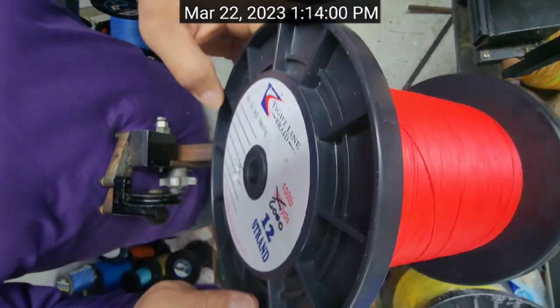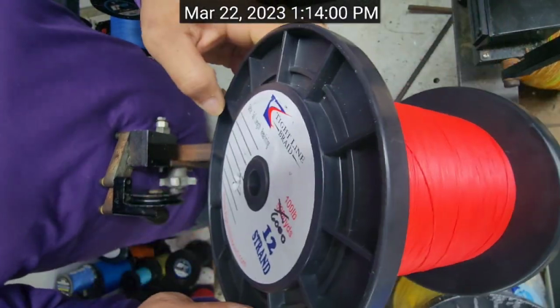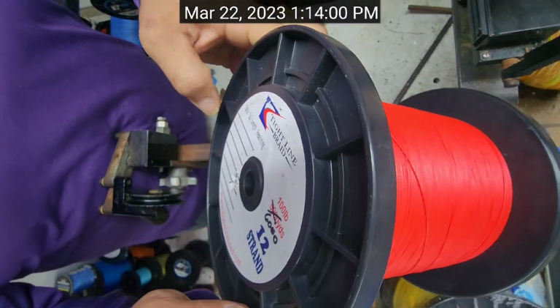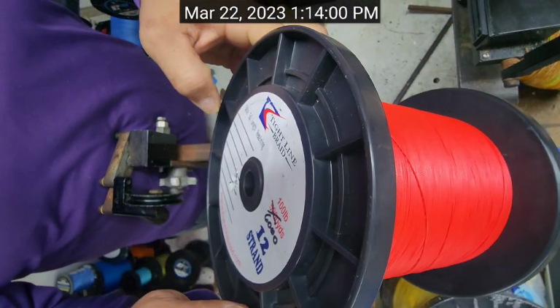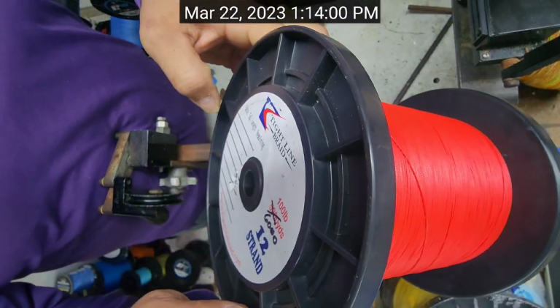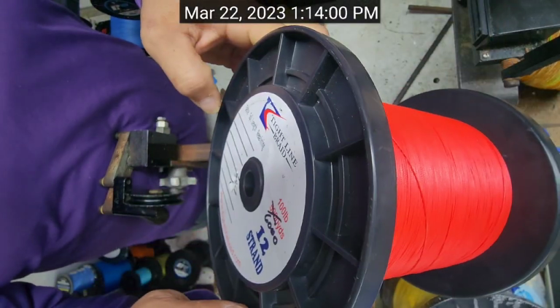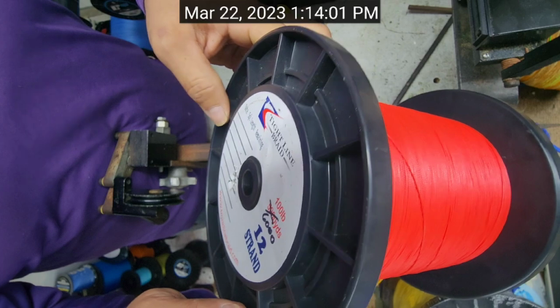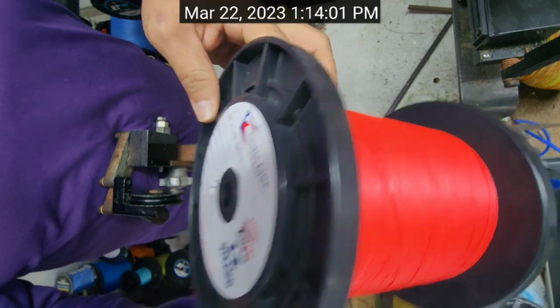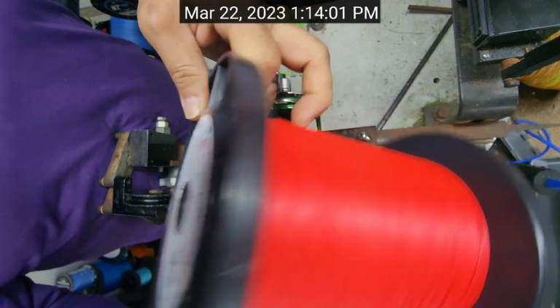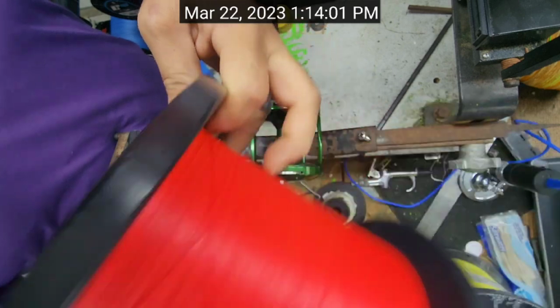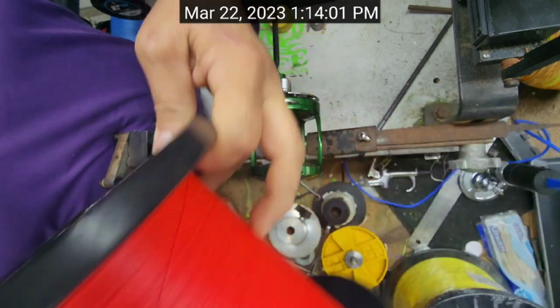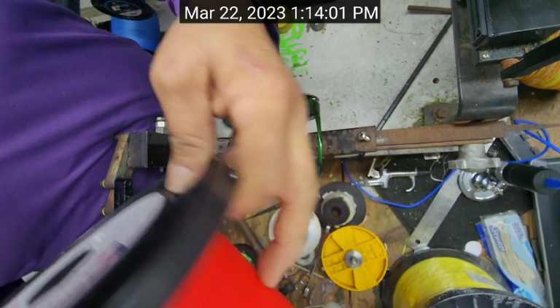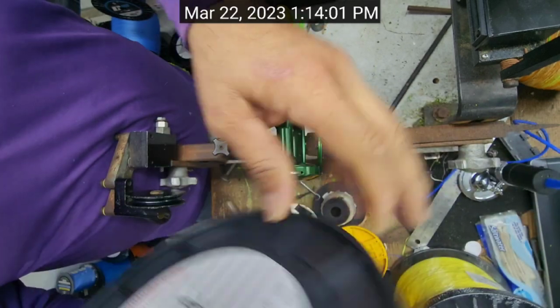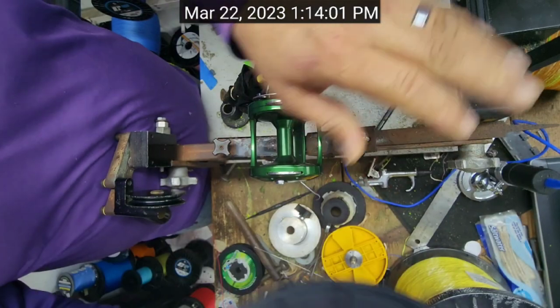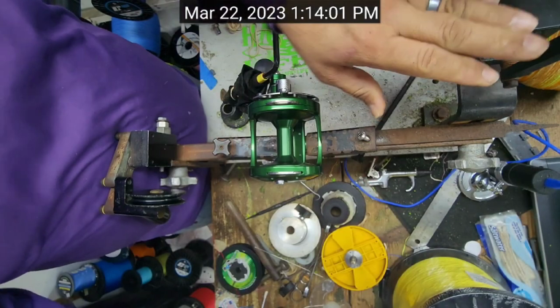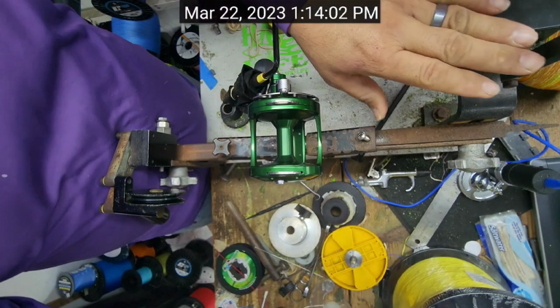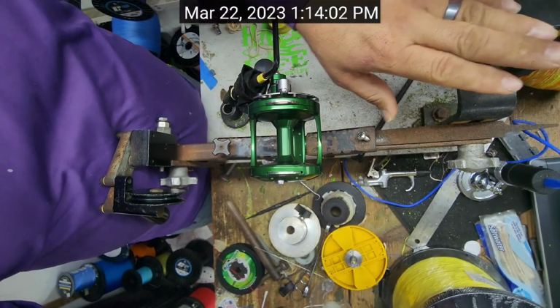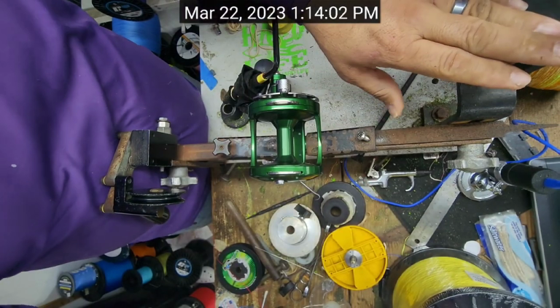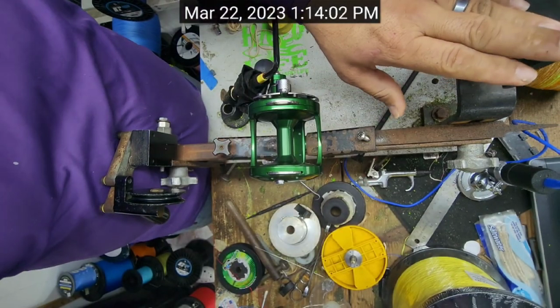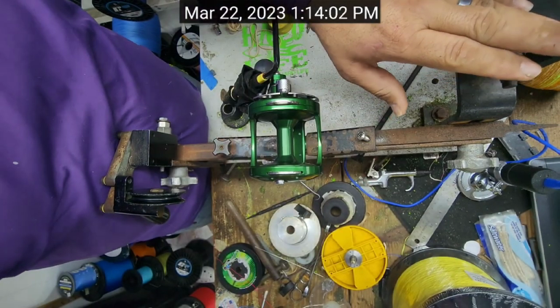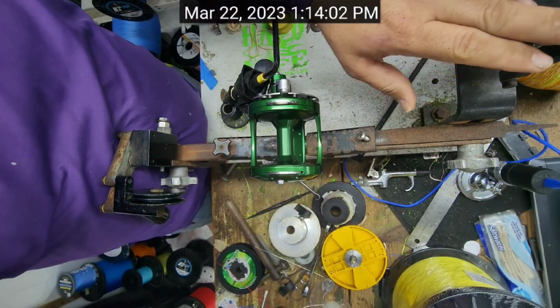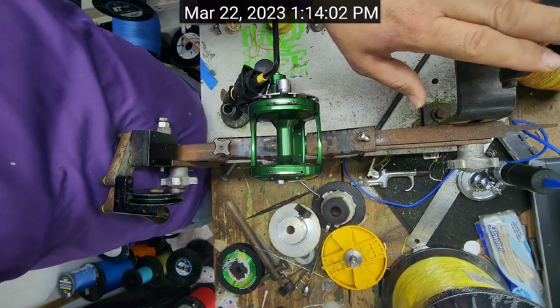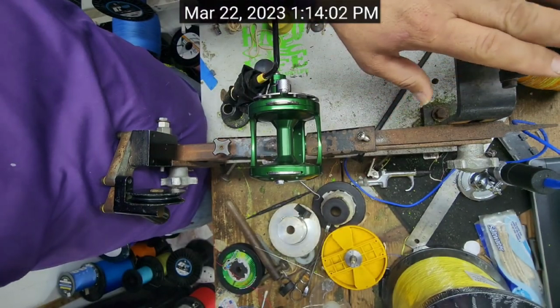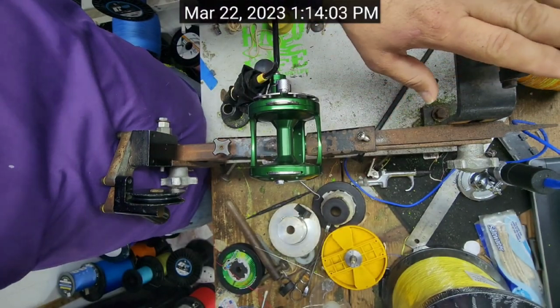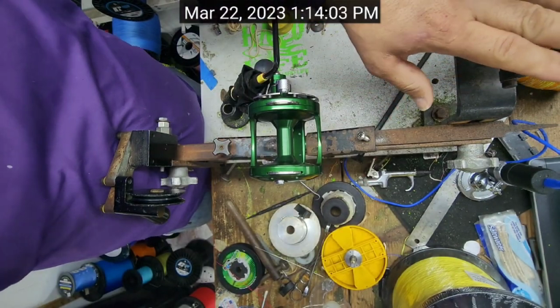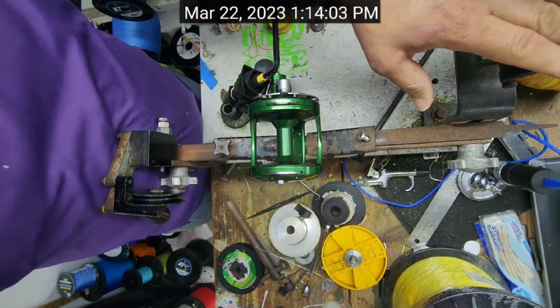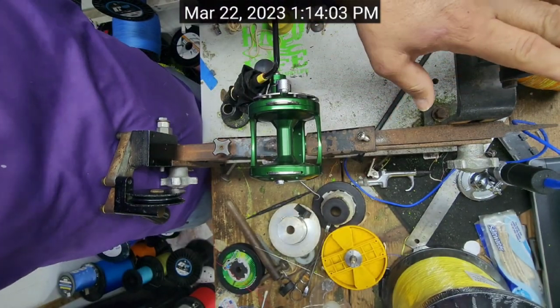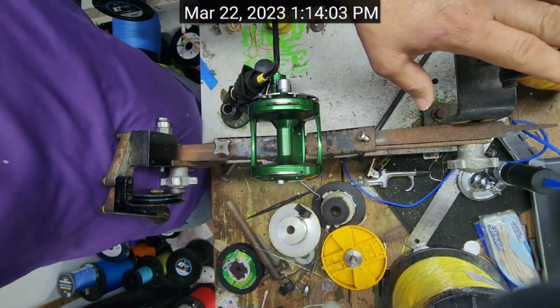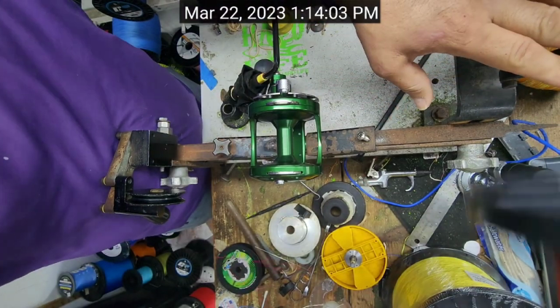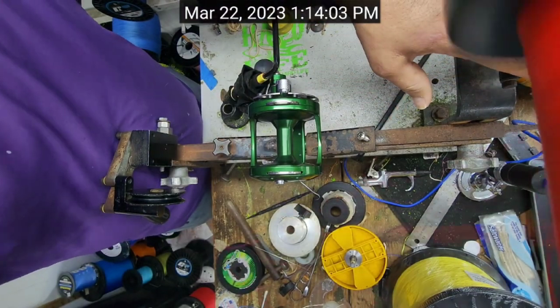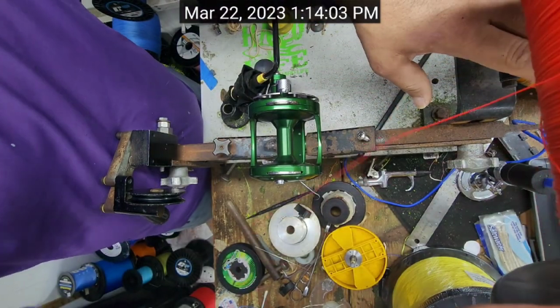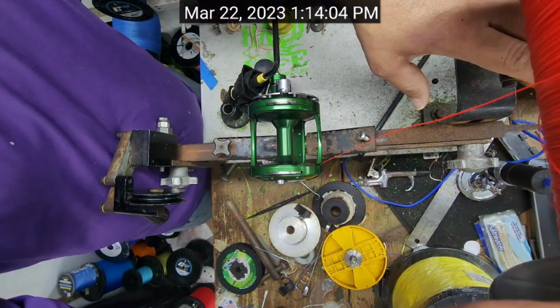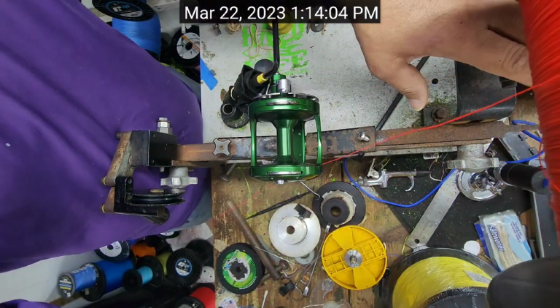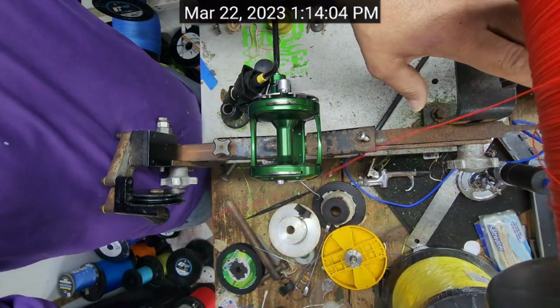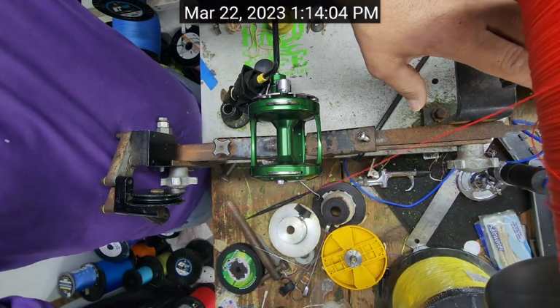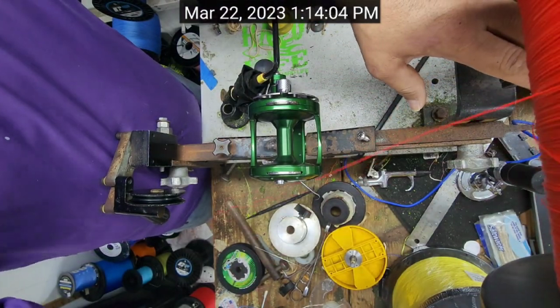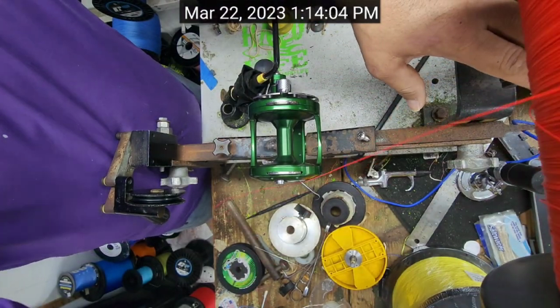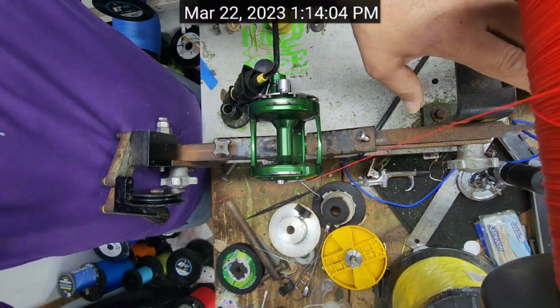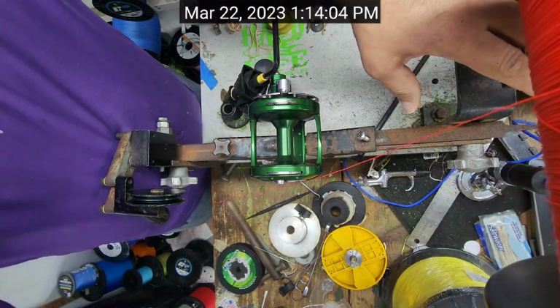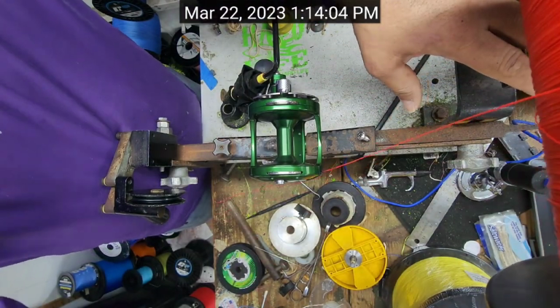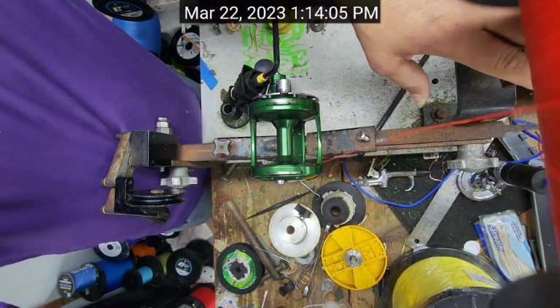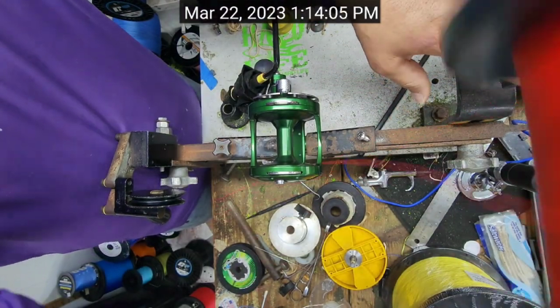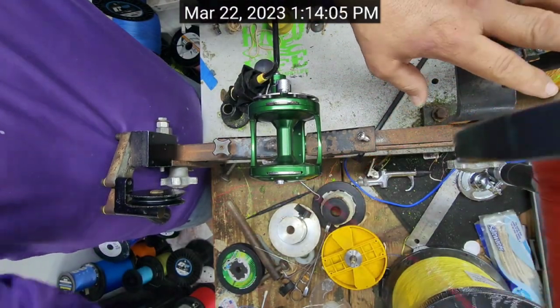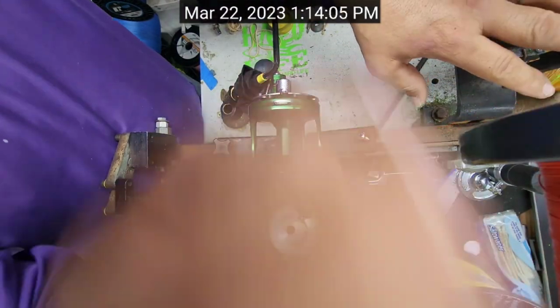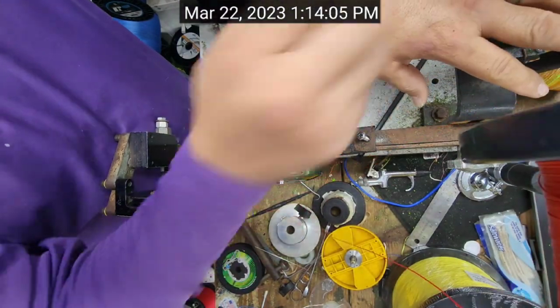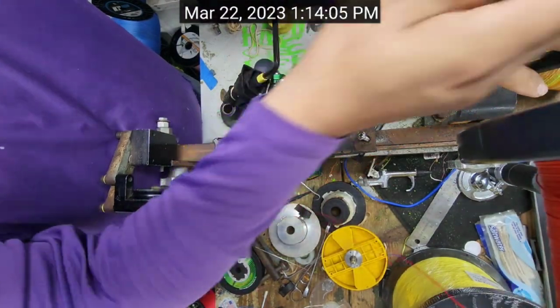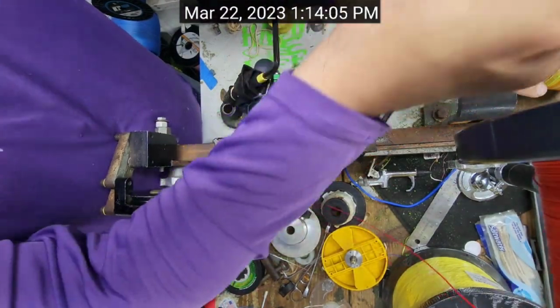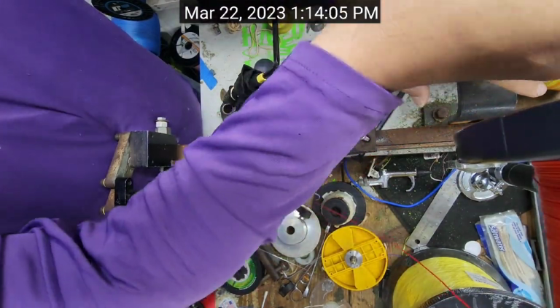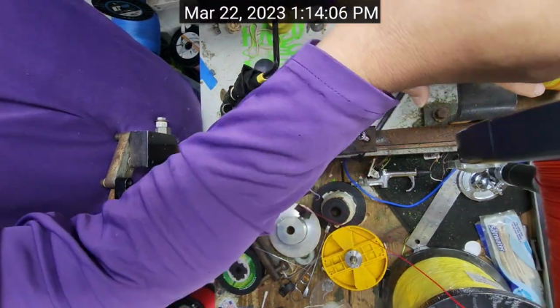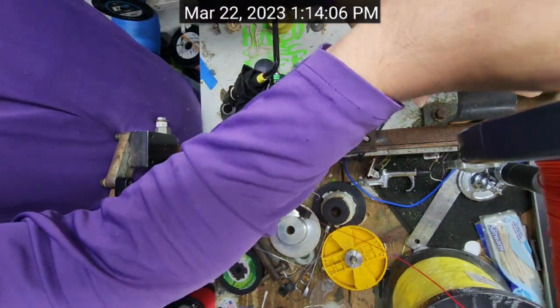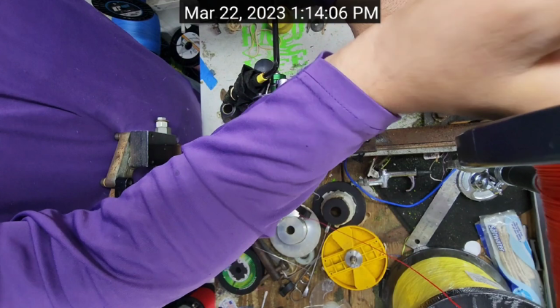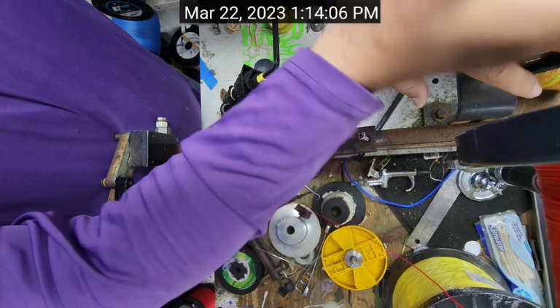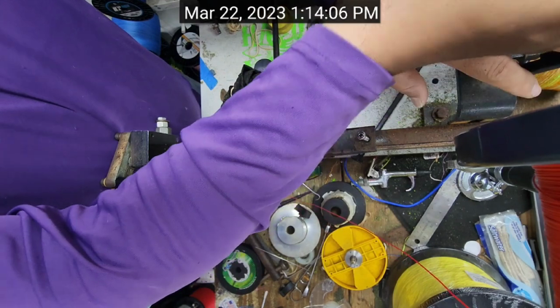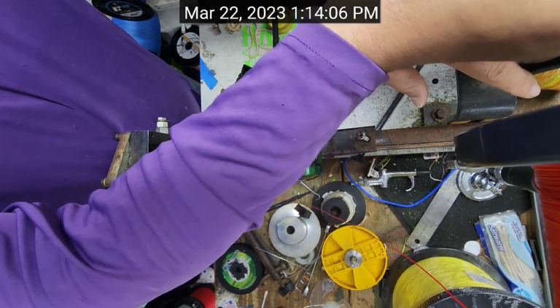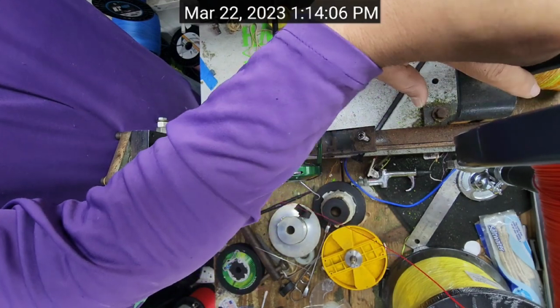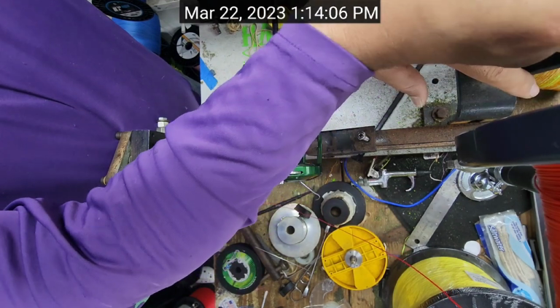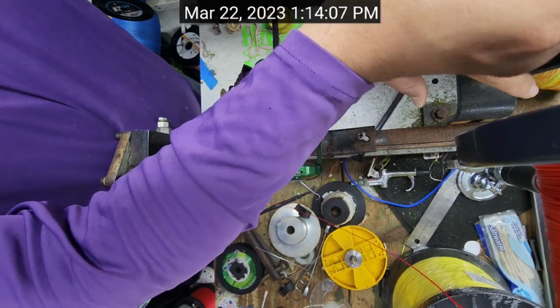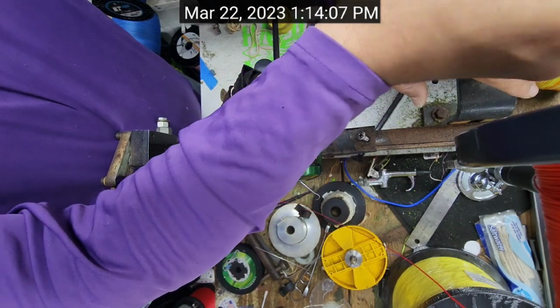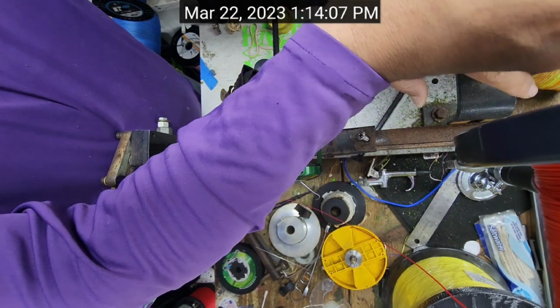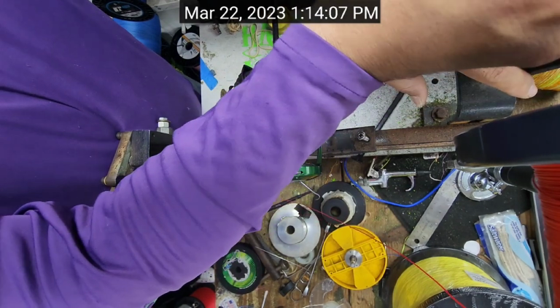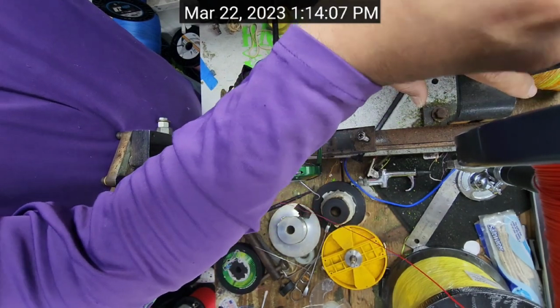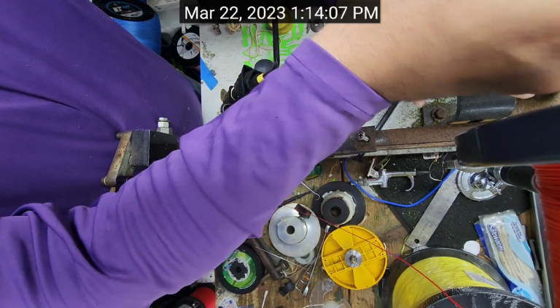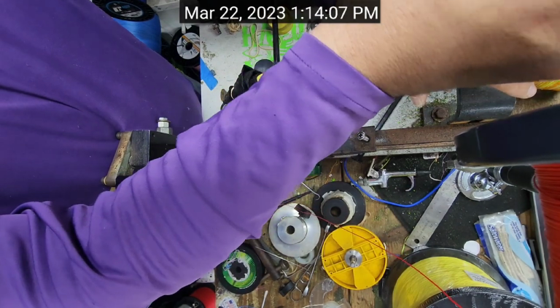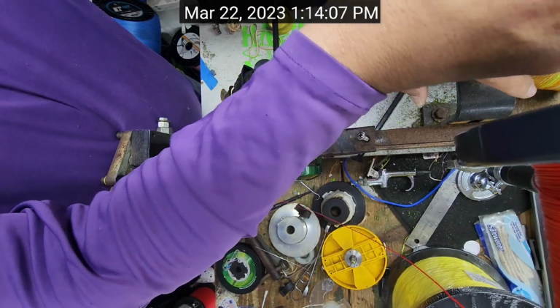We're going to be doing the red 100-pound 12-strand tightline braid right there on this reel, and we're going to be maxing it out for casting on this one.